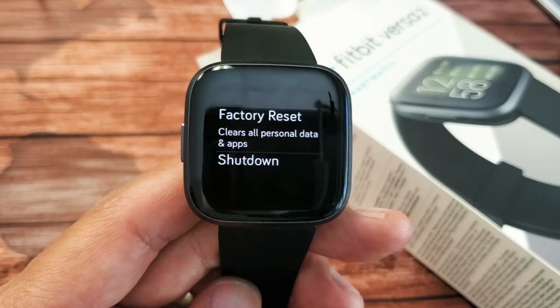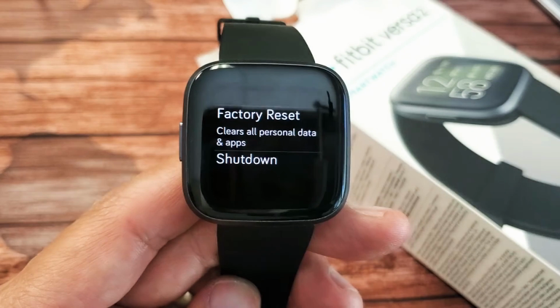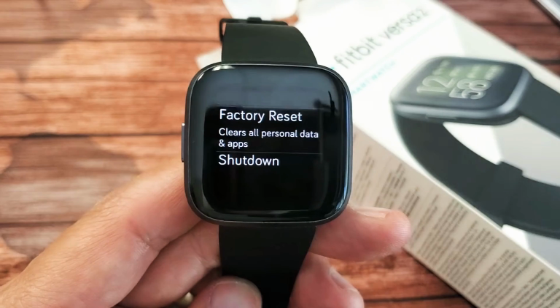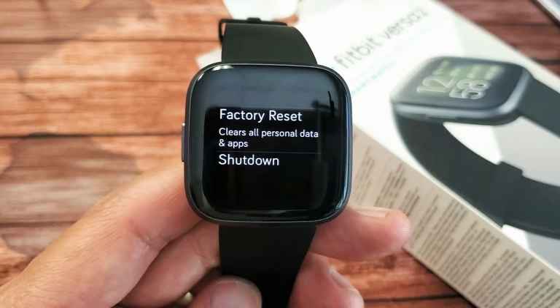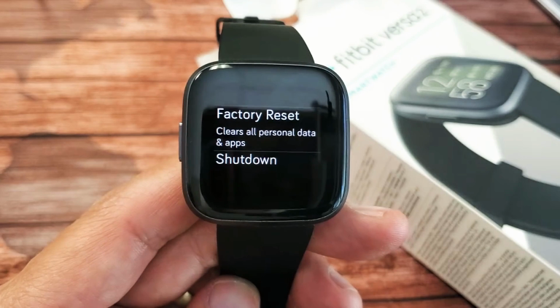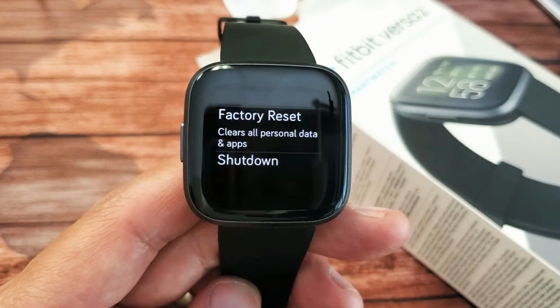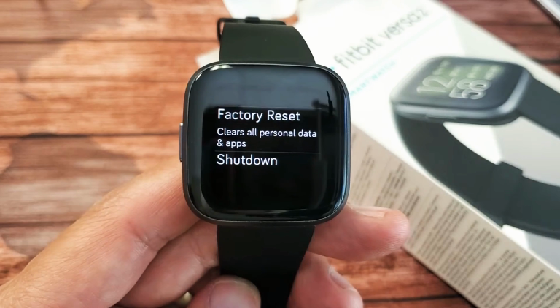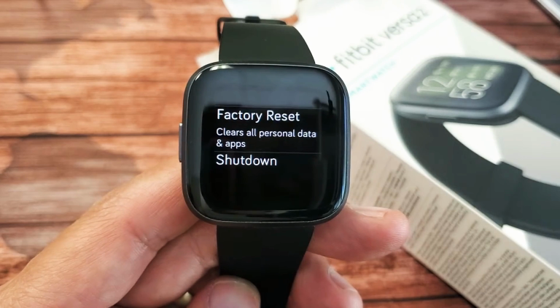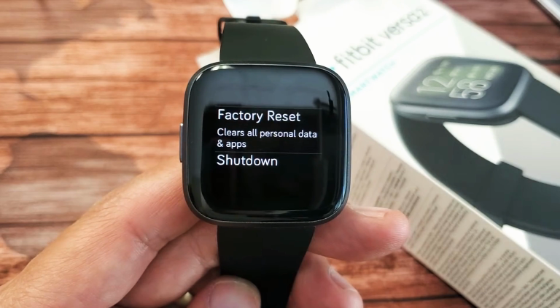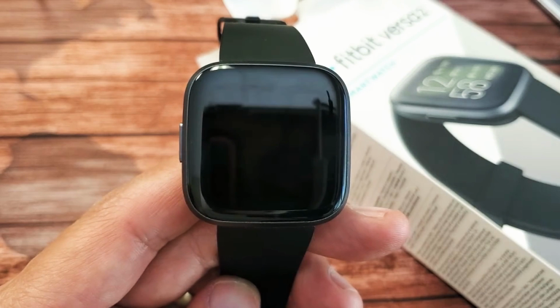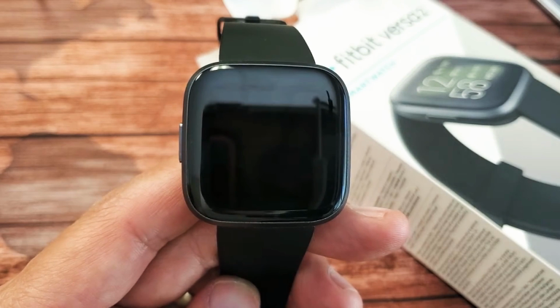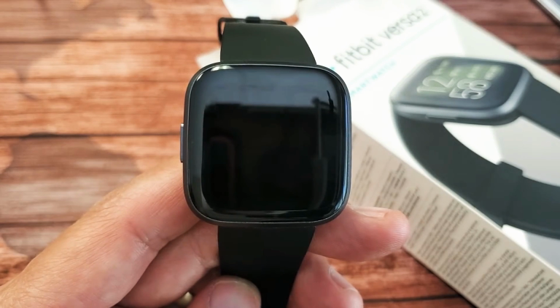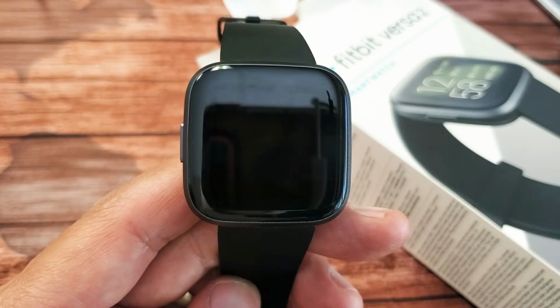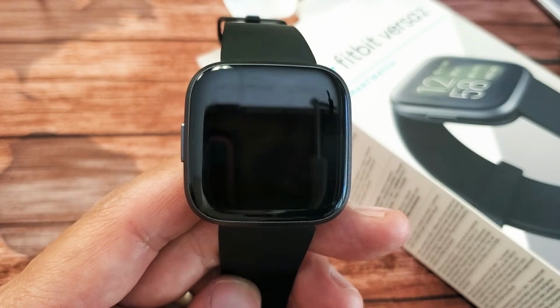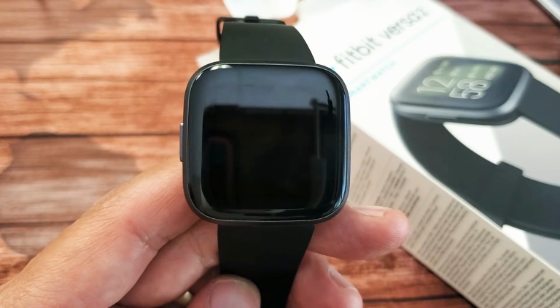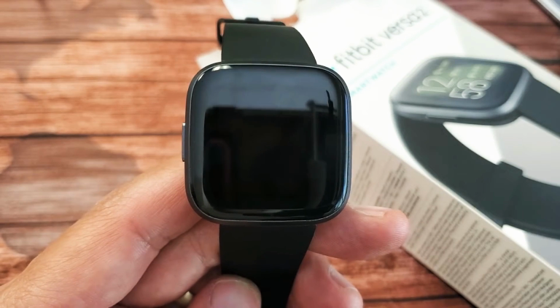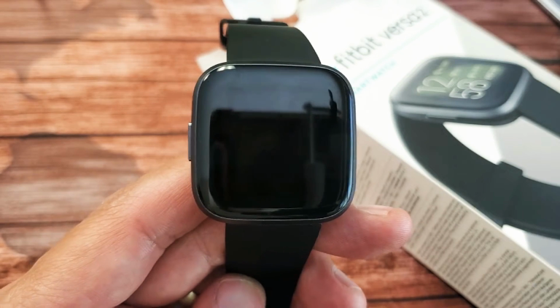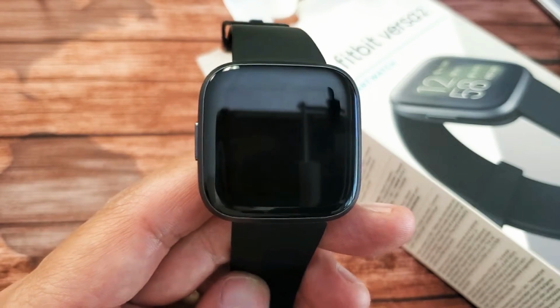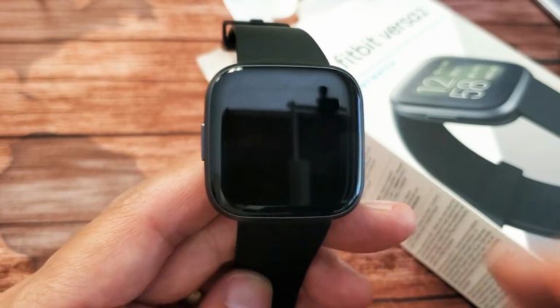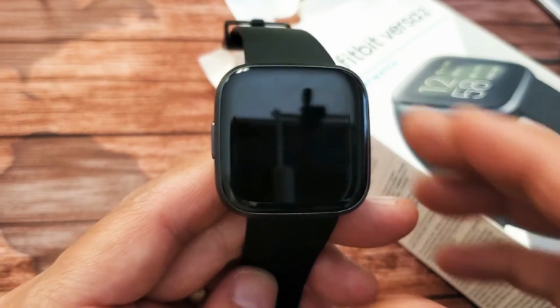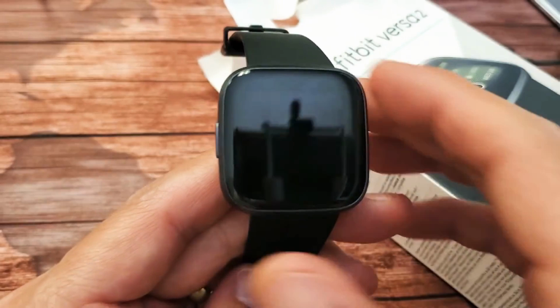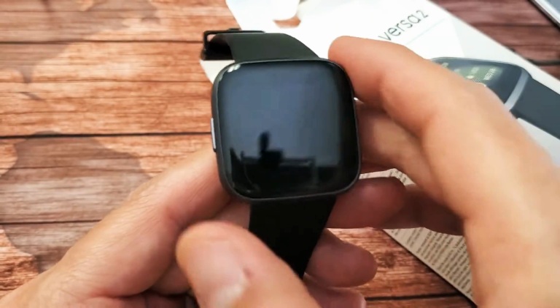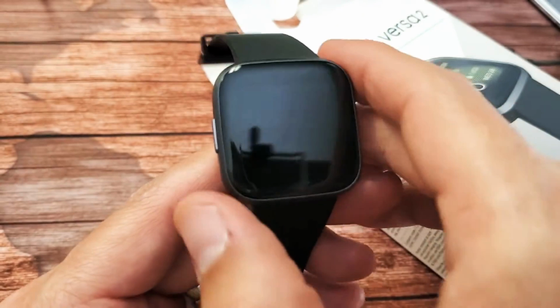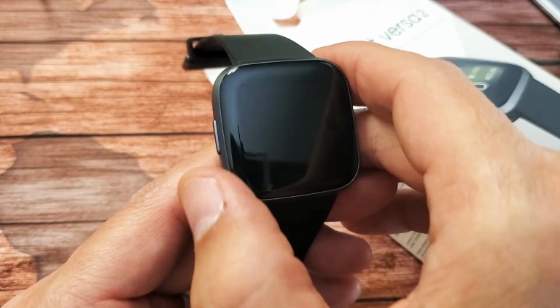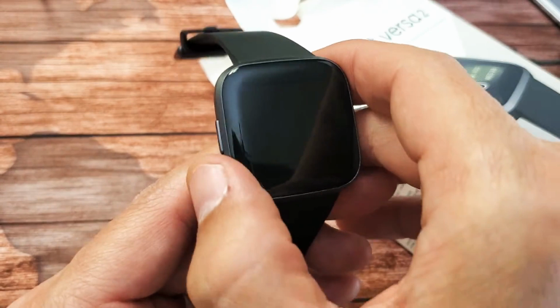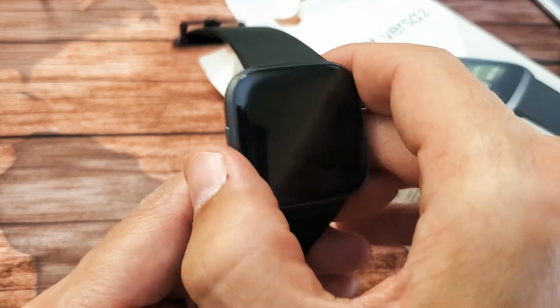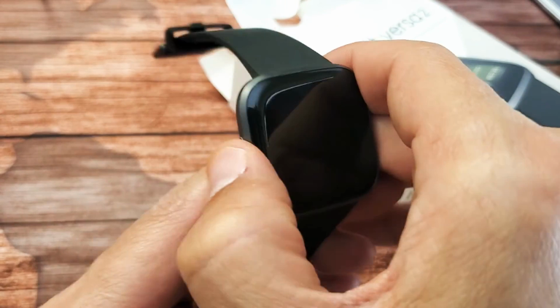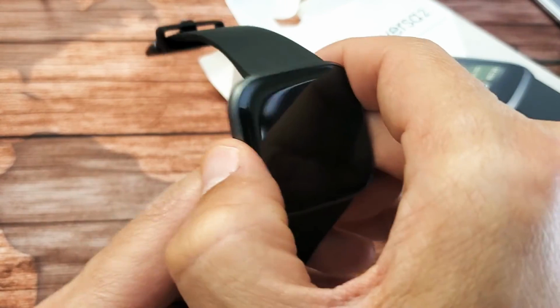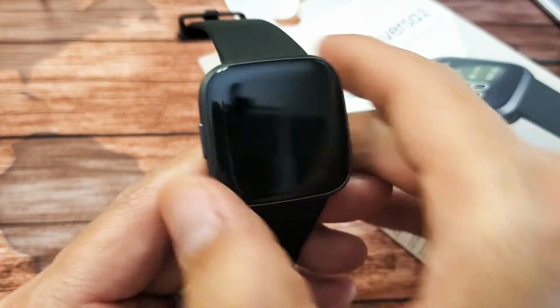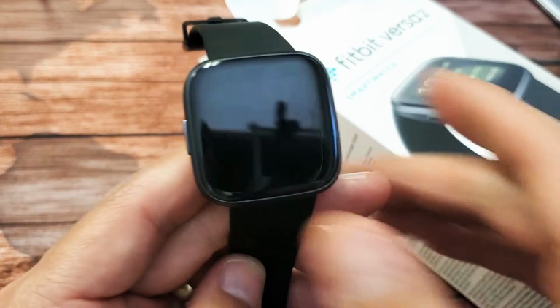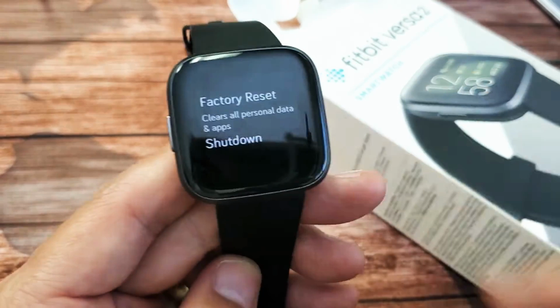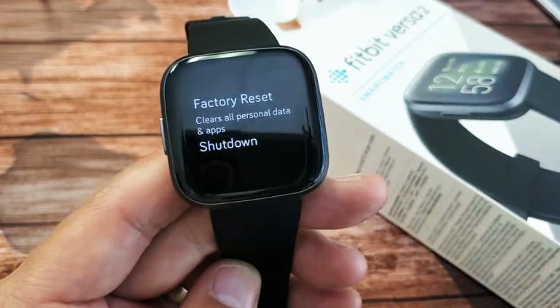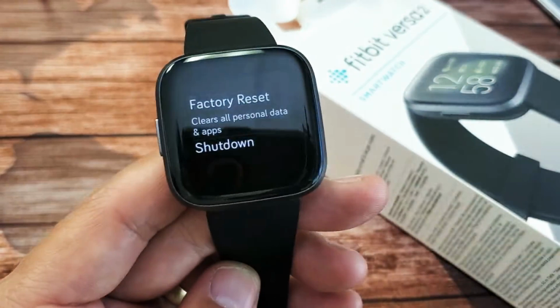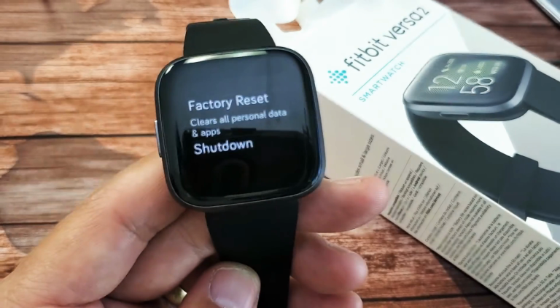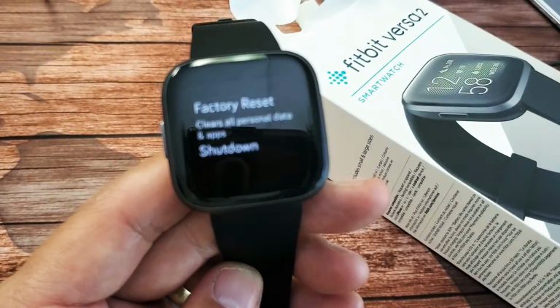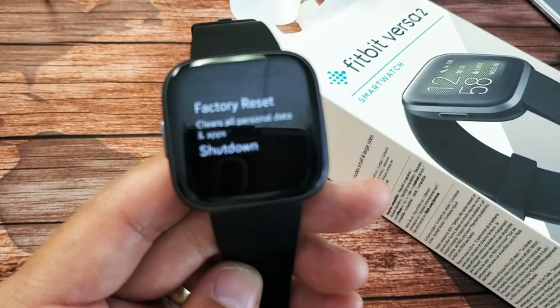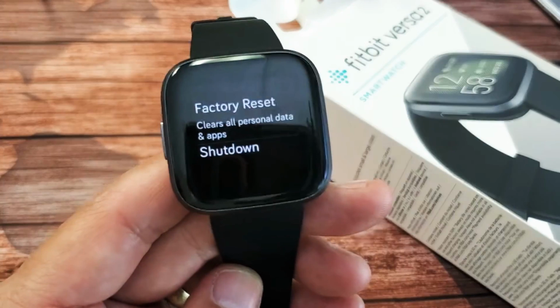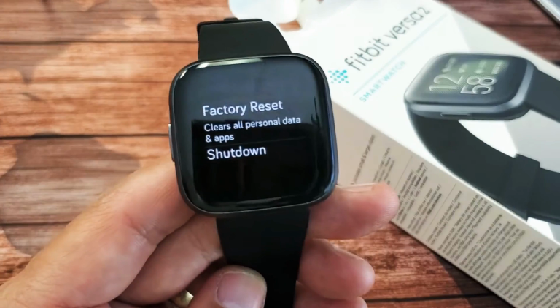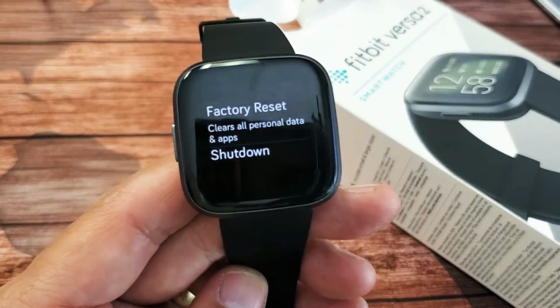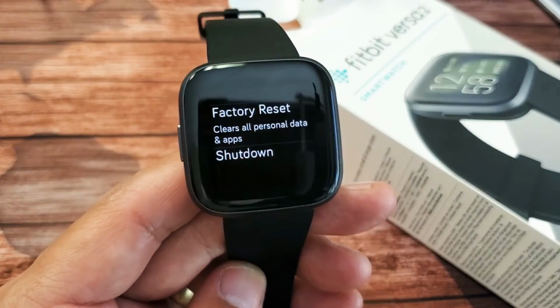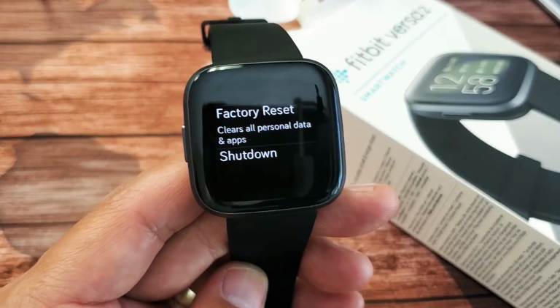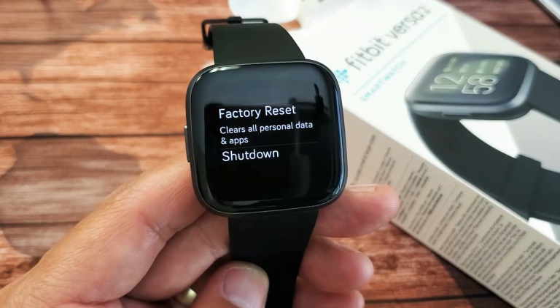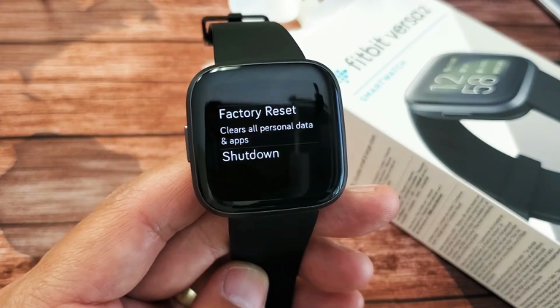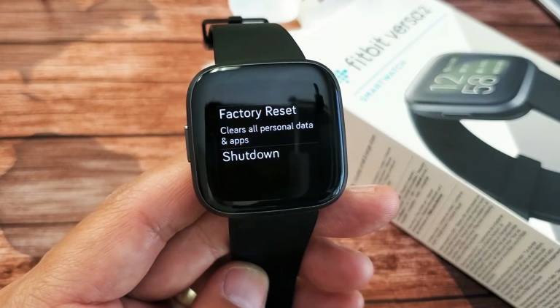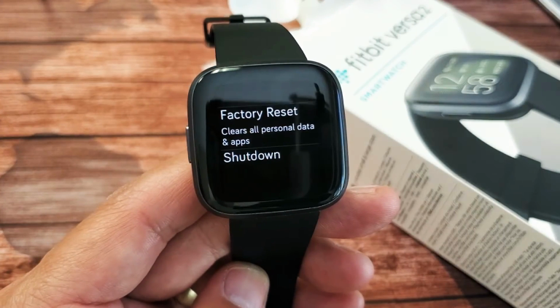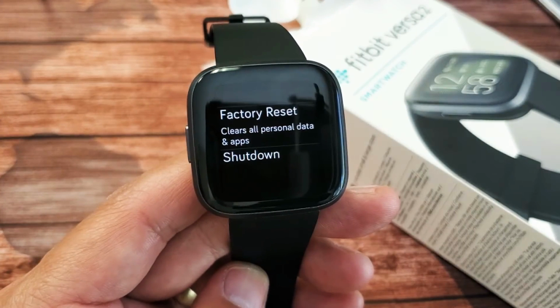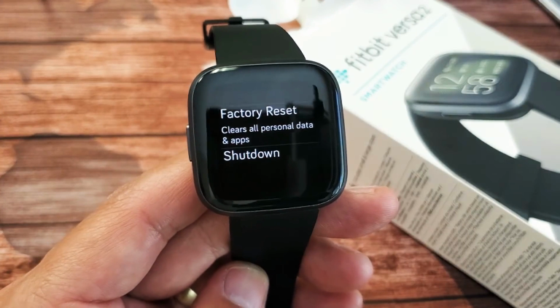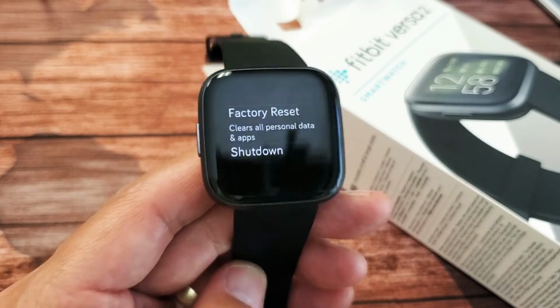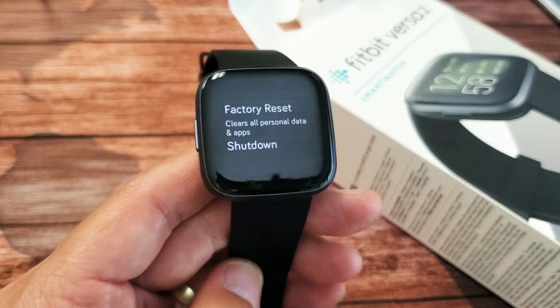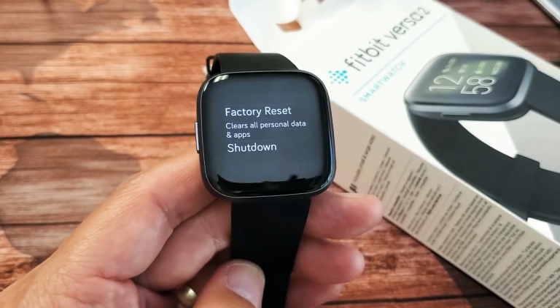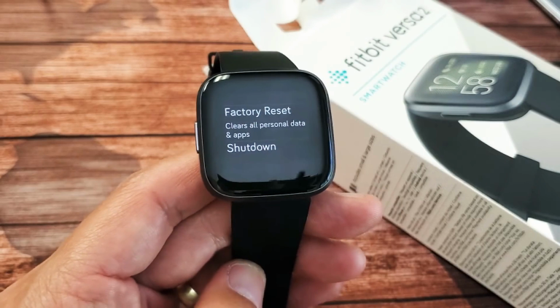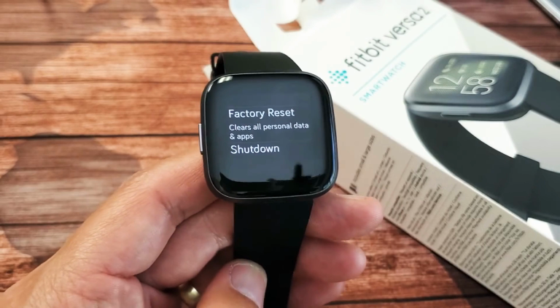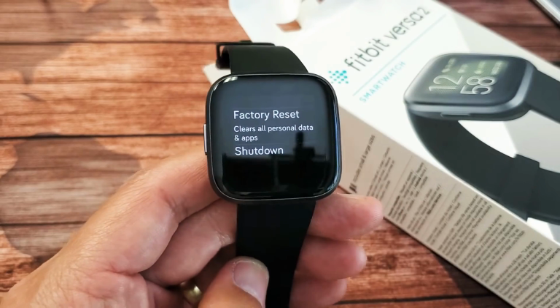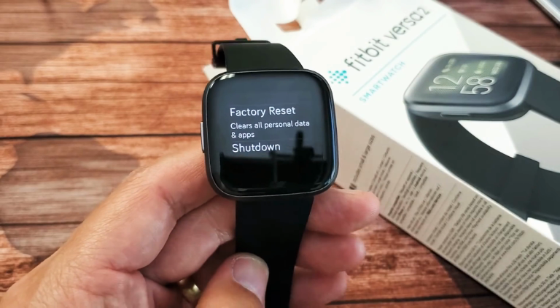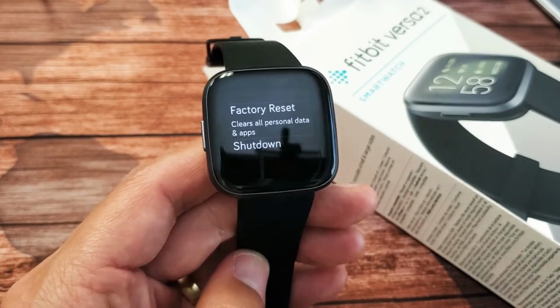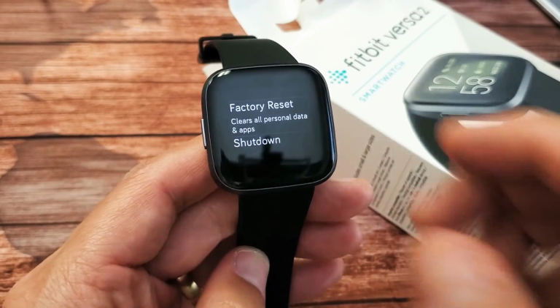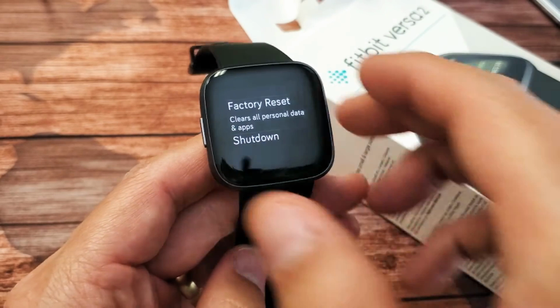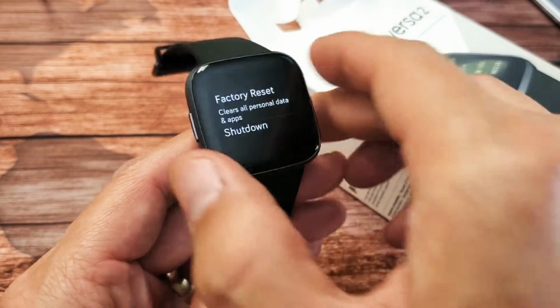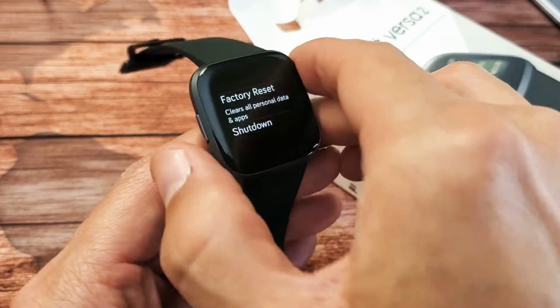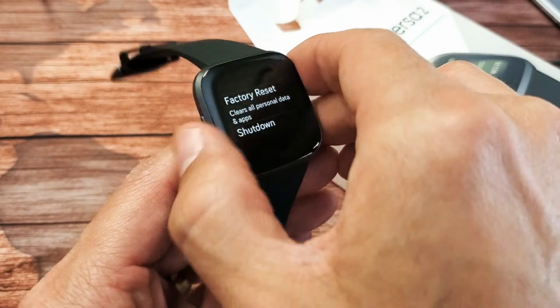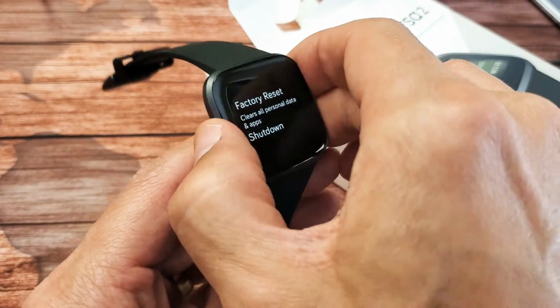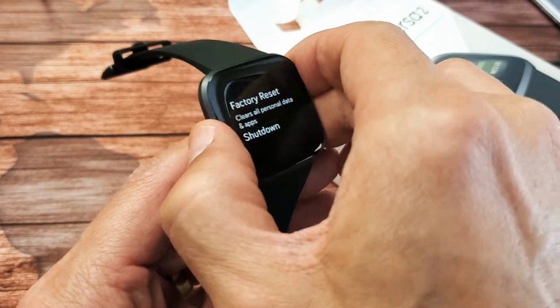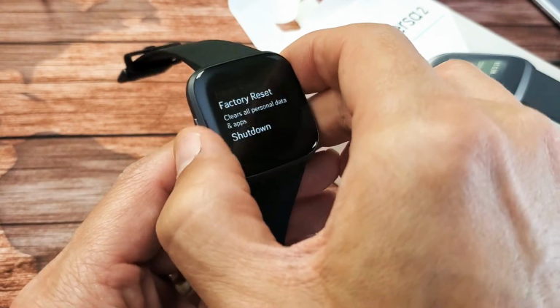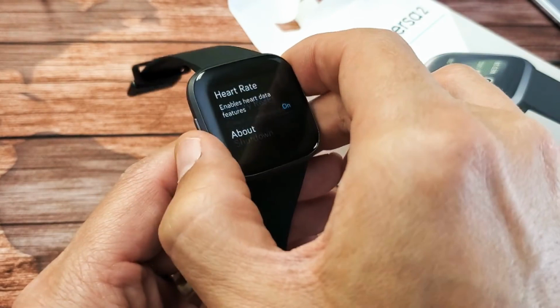I have a Fitbit Versa 2 here and I'm going to show you how to perform a factory reset. Very, very simple here.